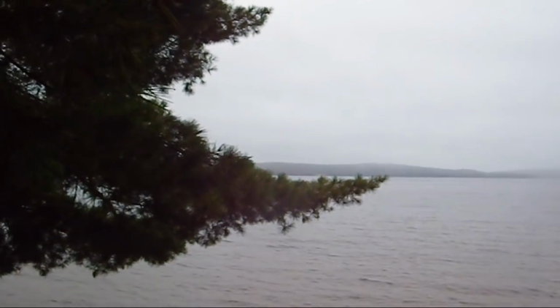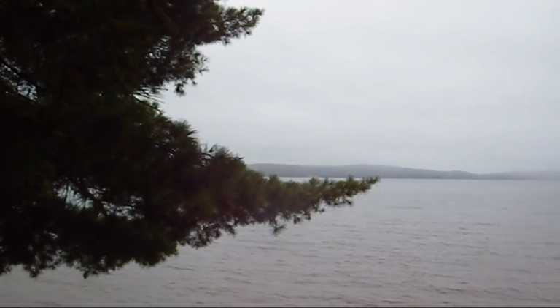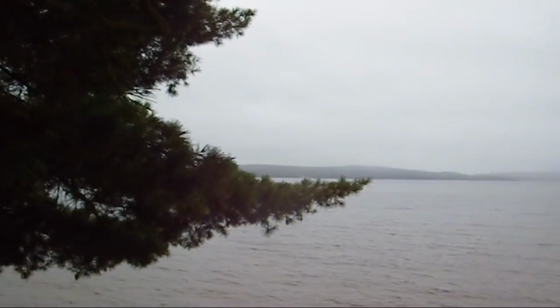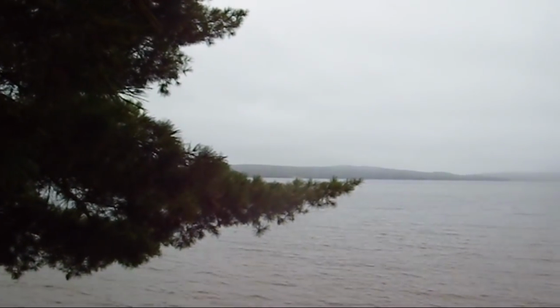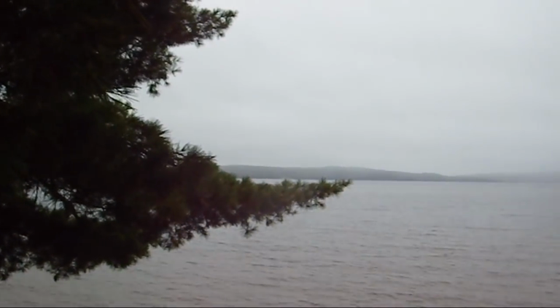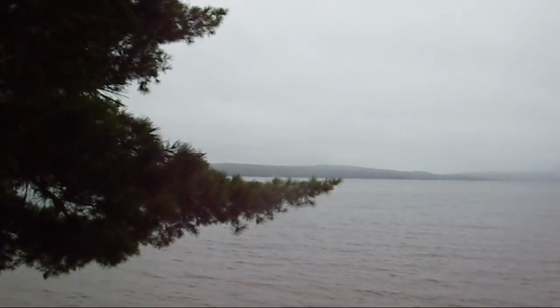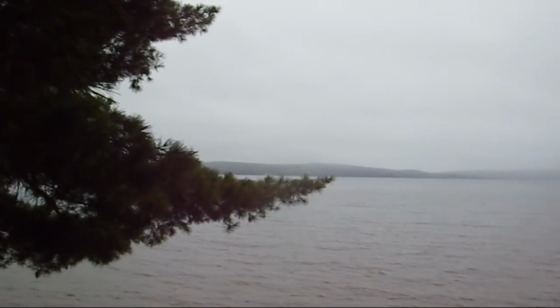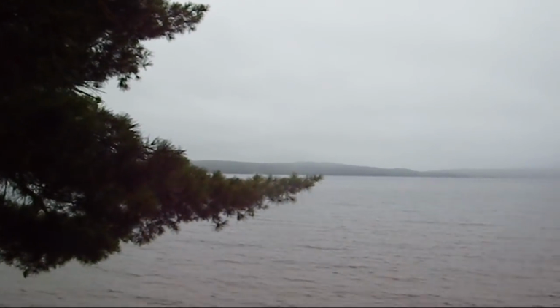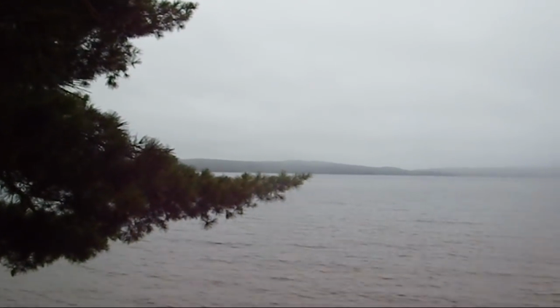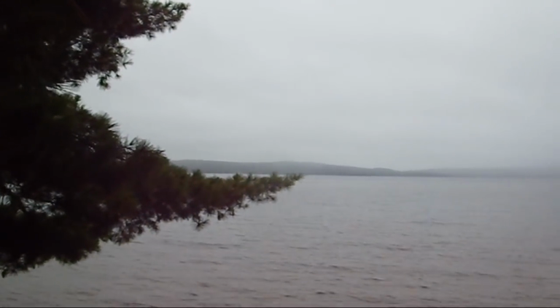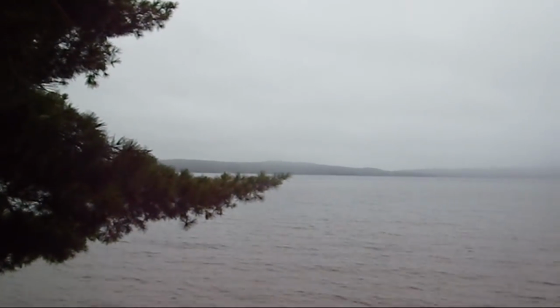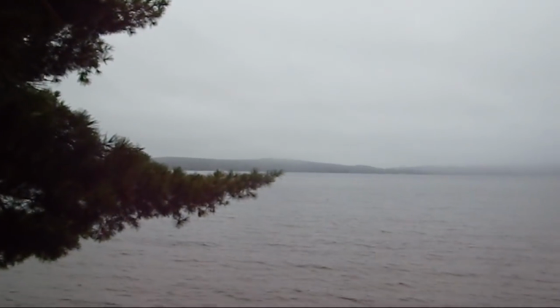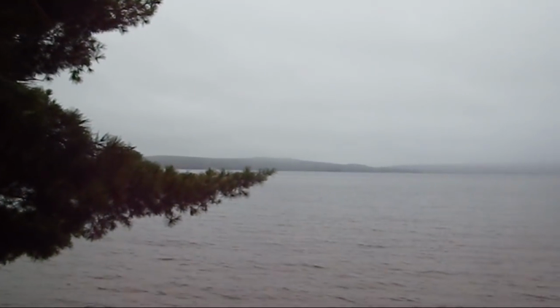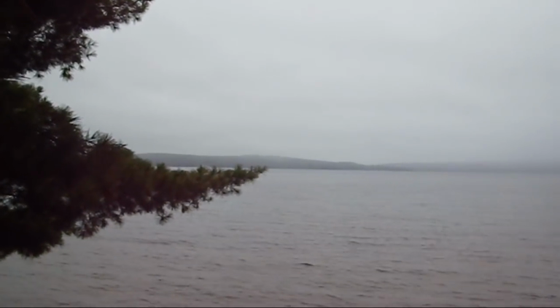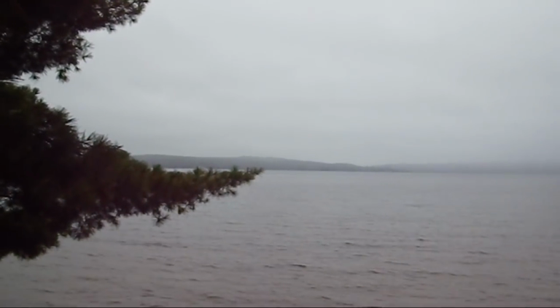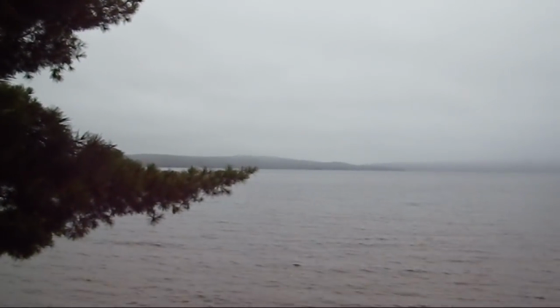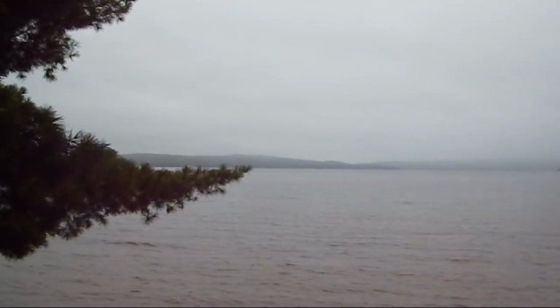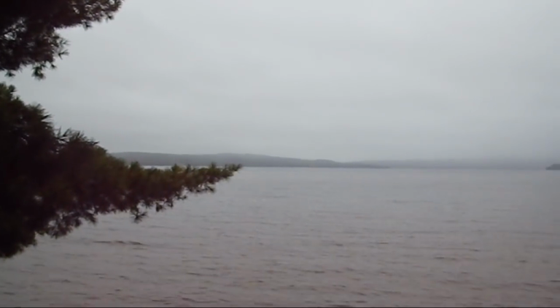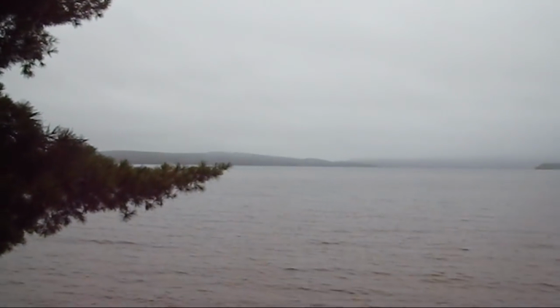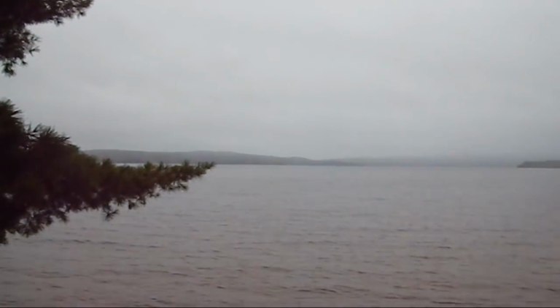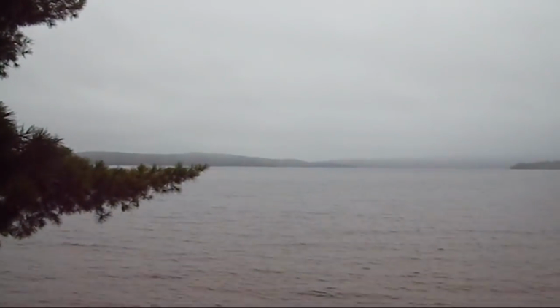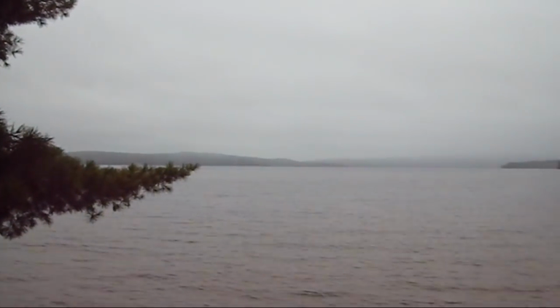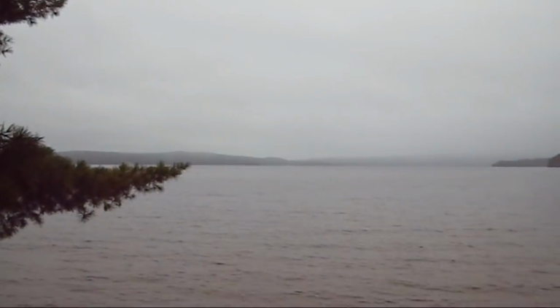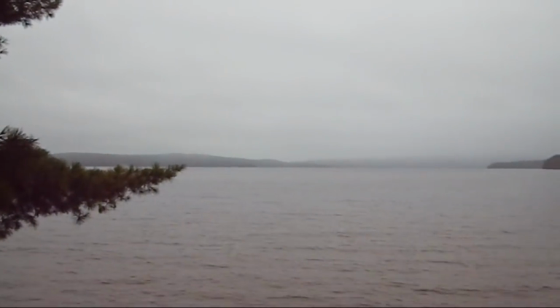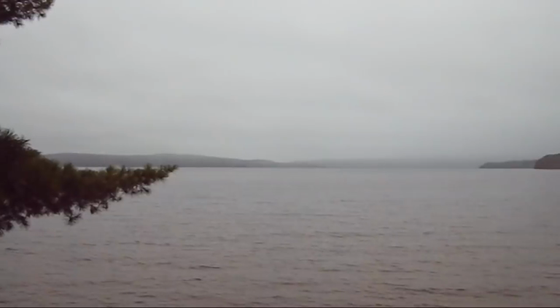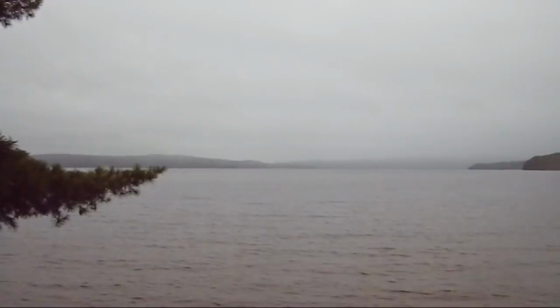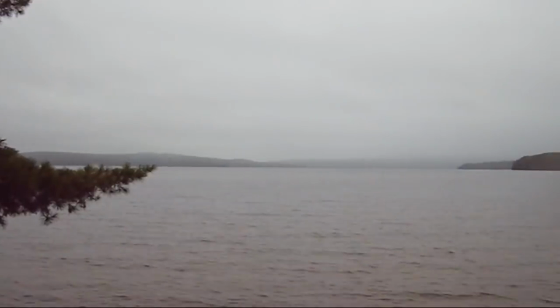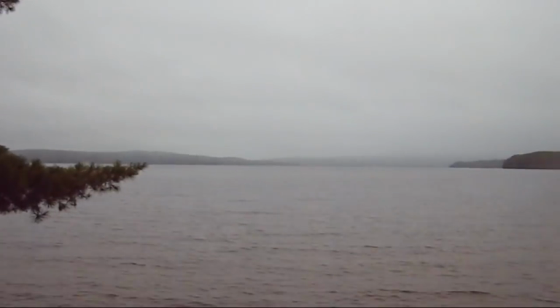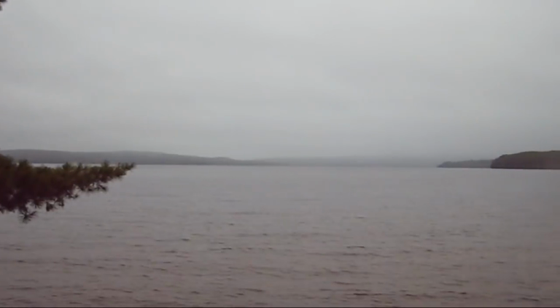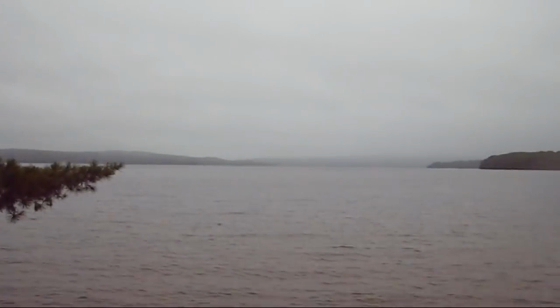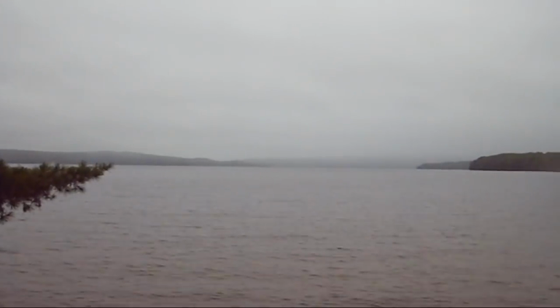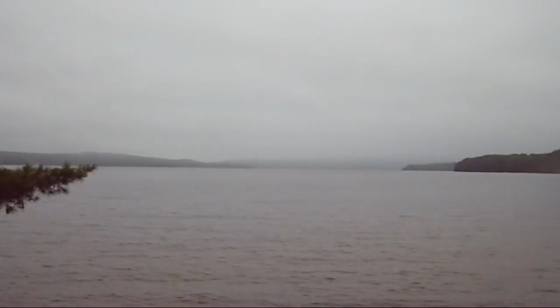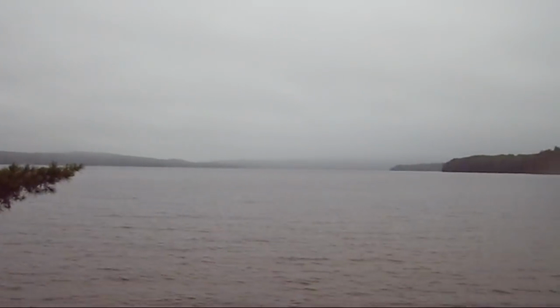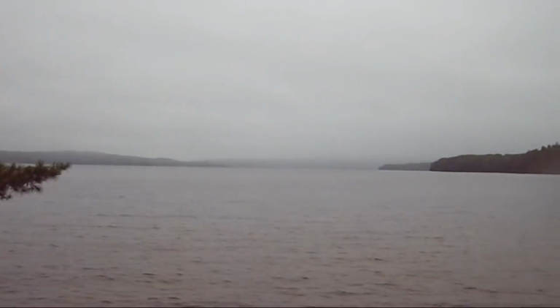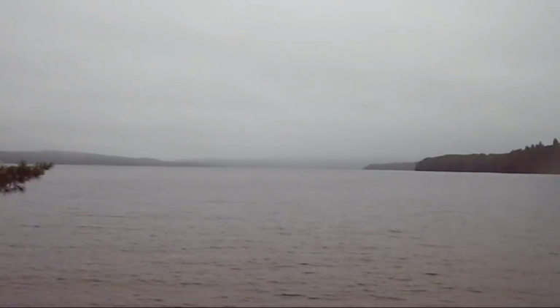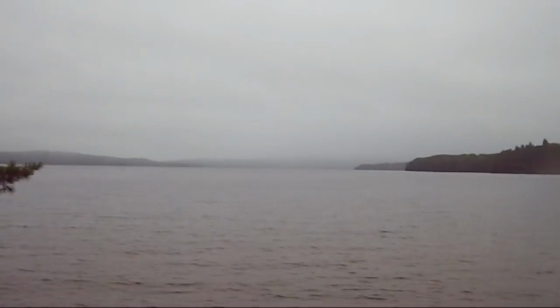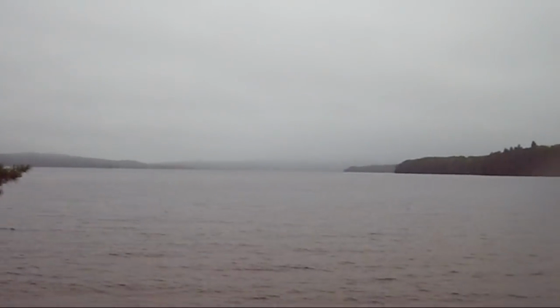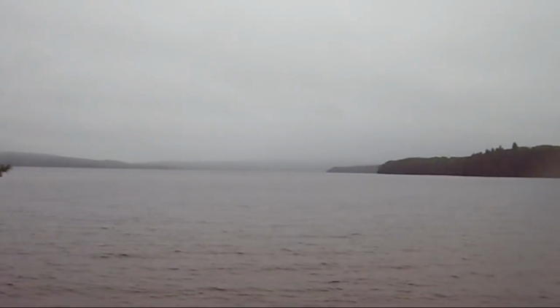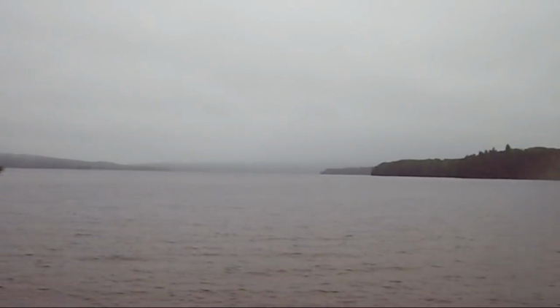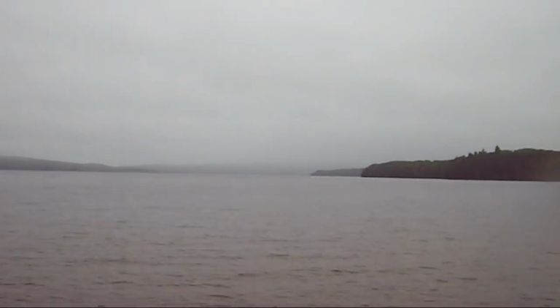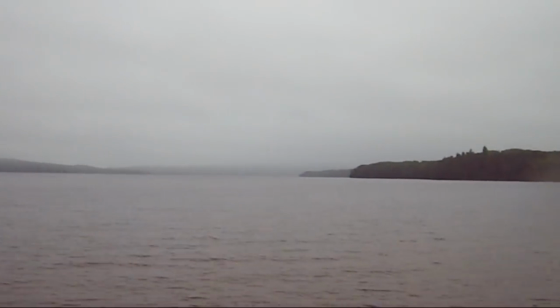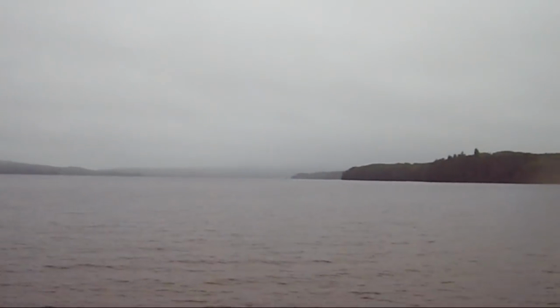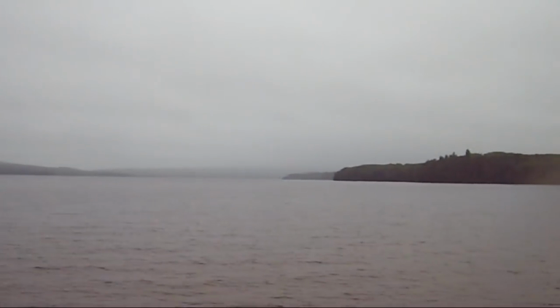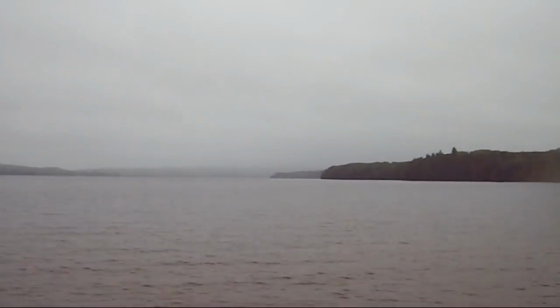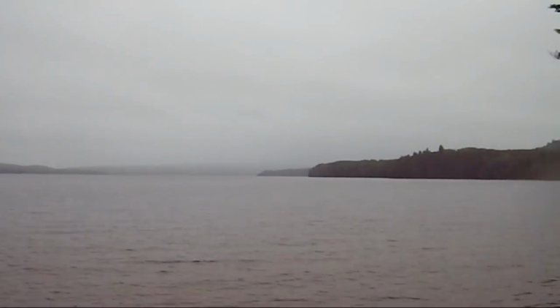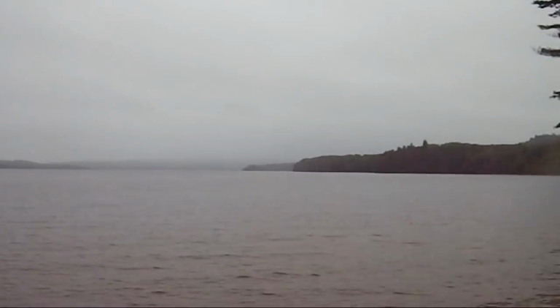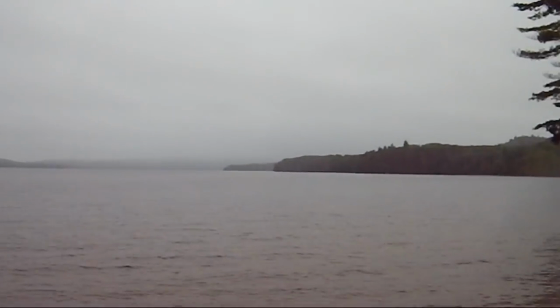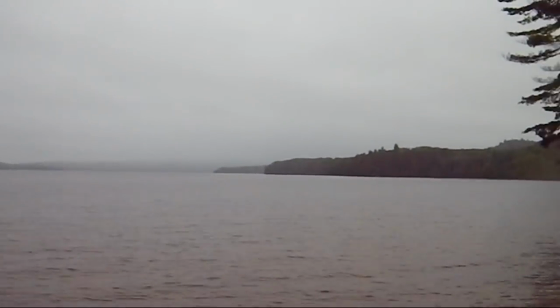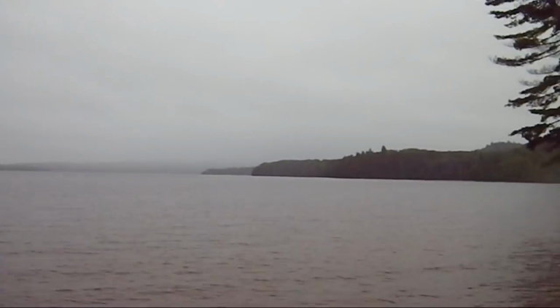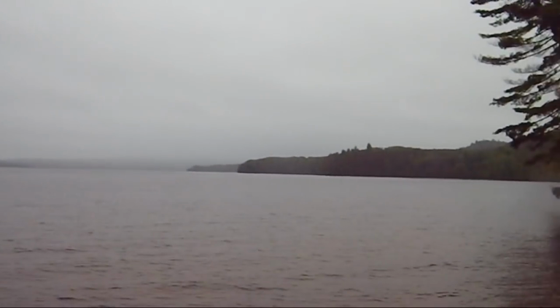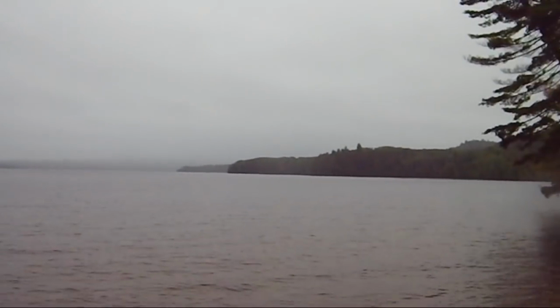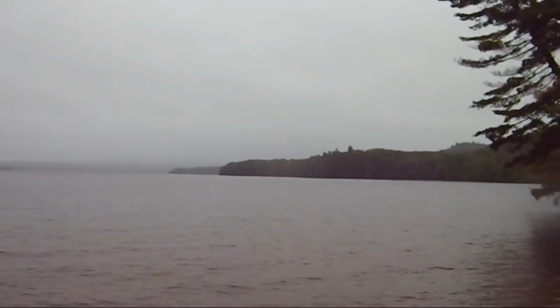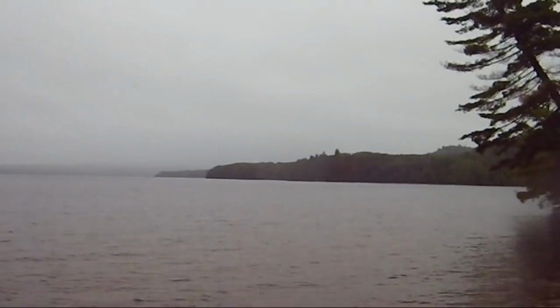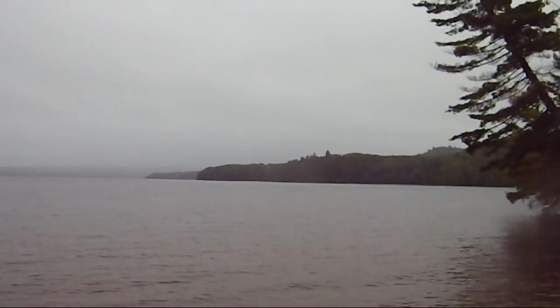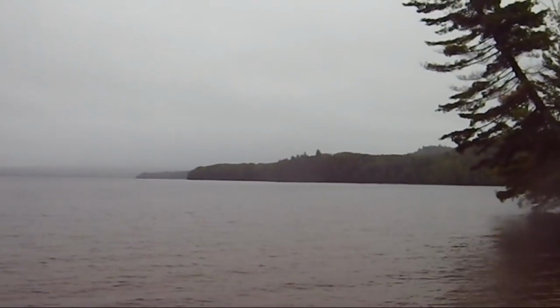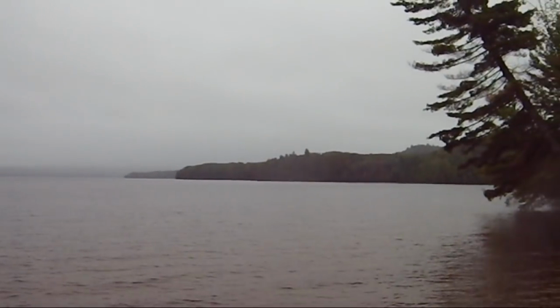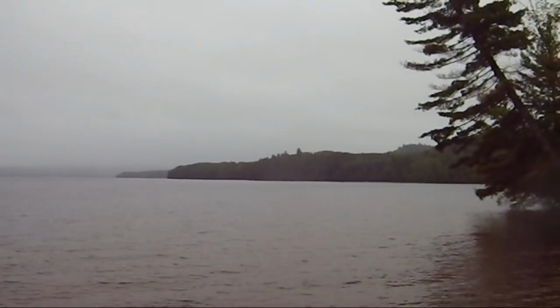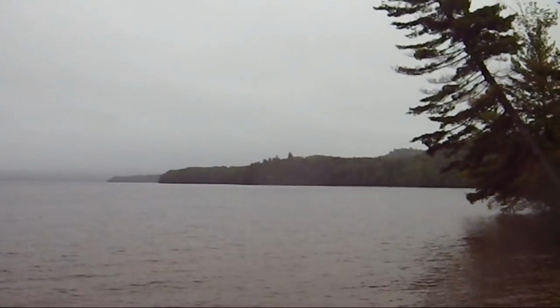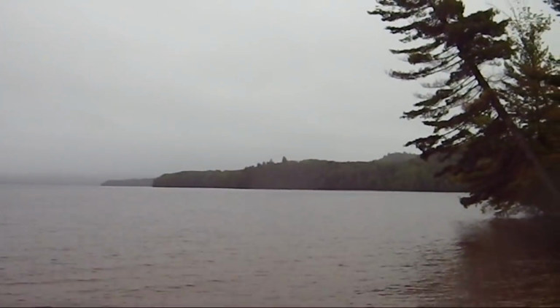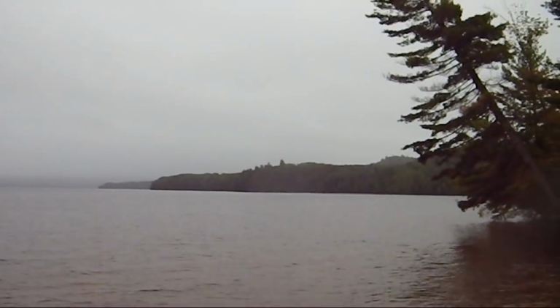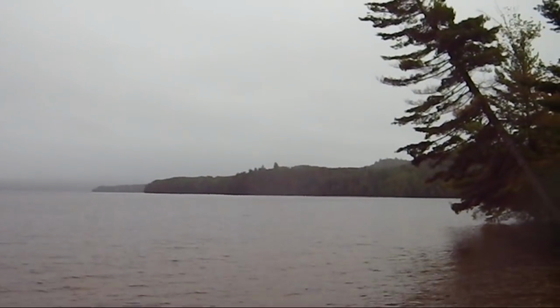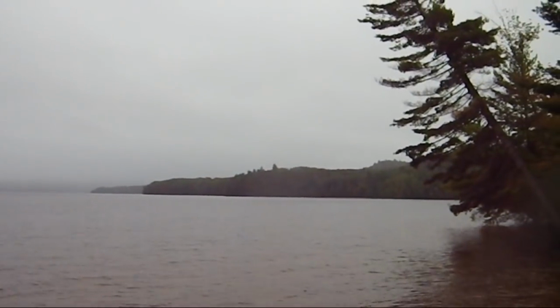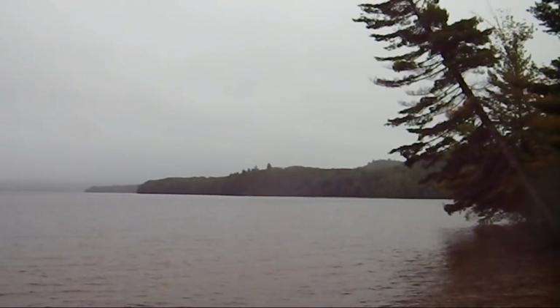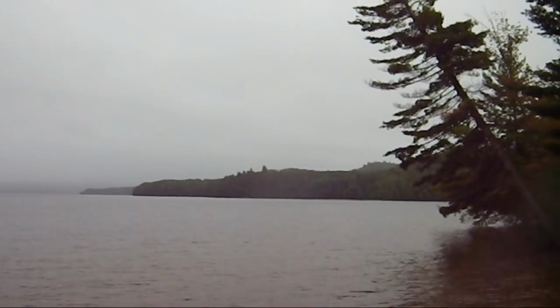Bark Lake — absolutely stunning with the mist here. So peaceful.